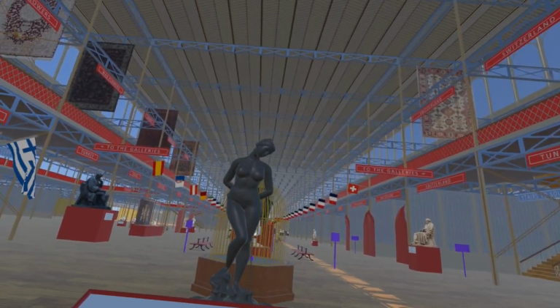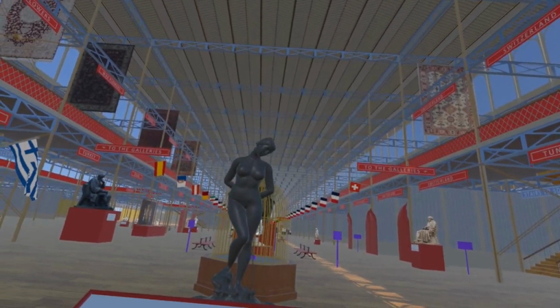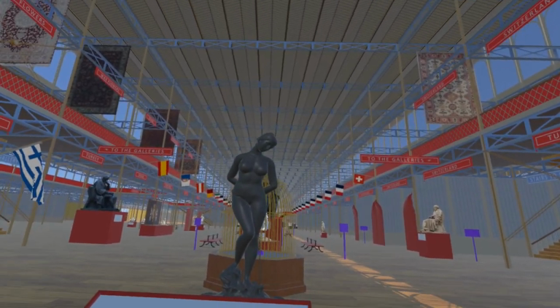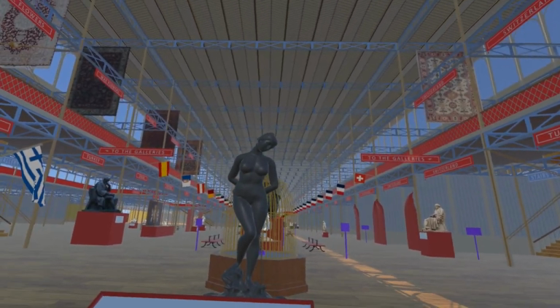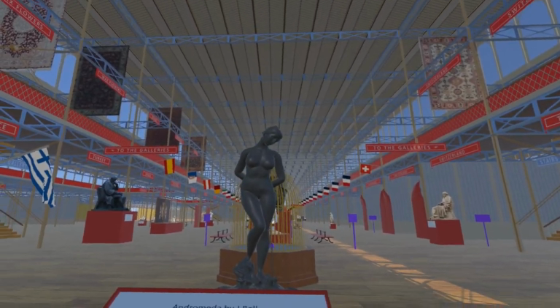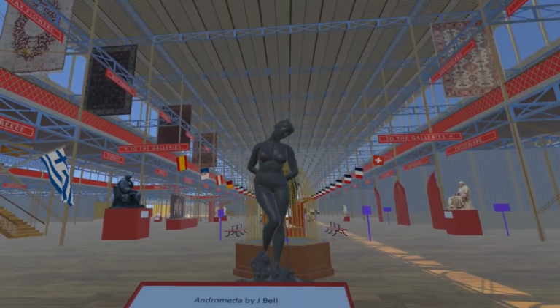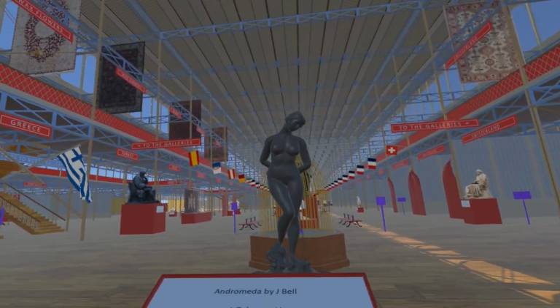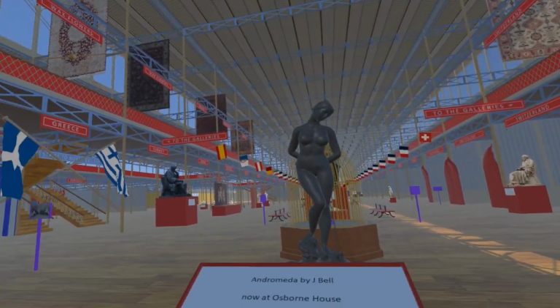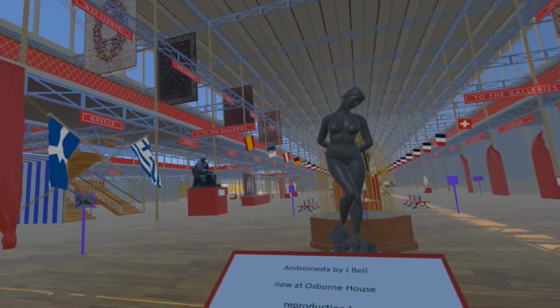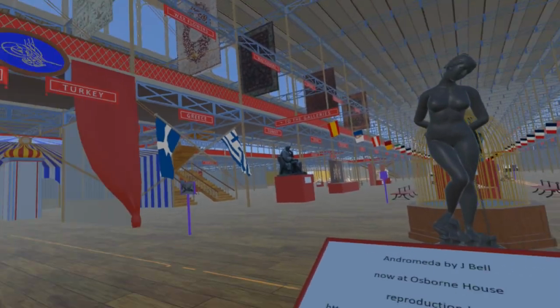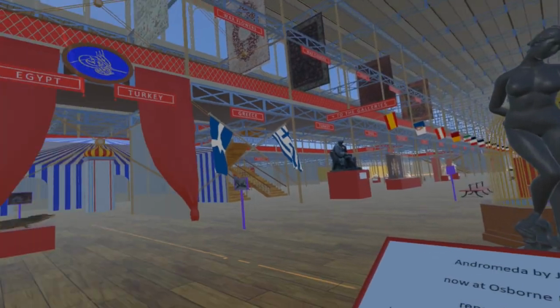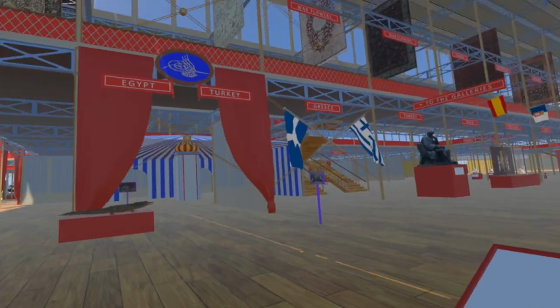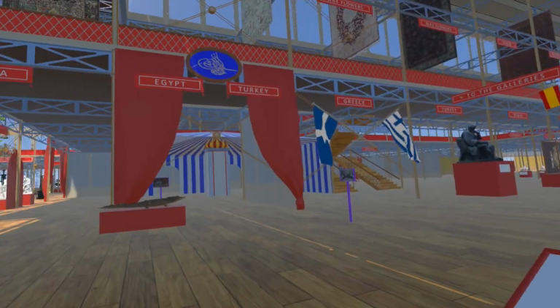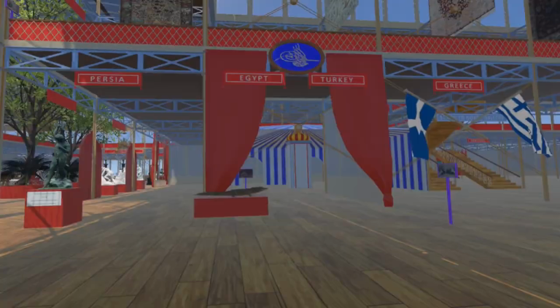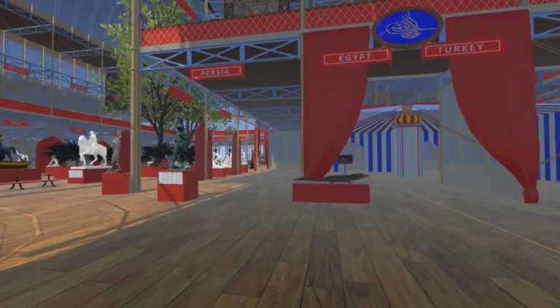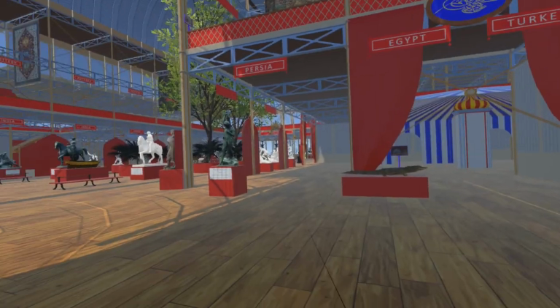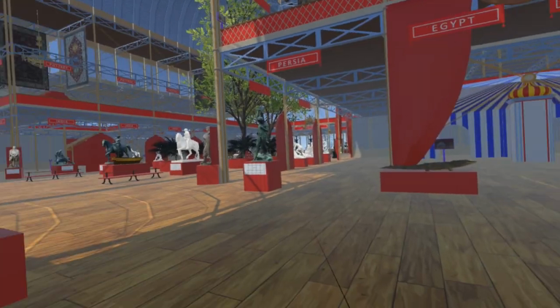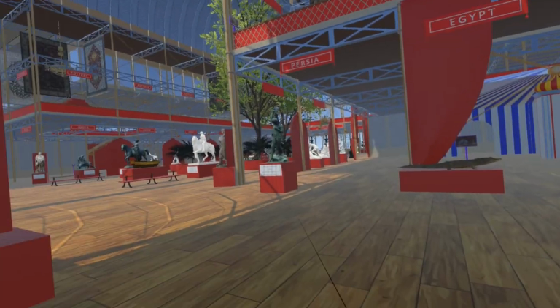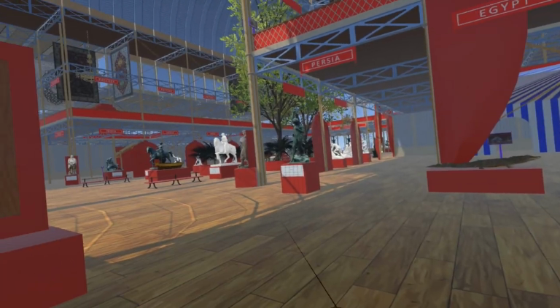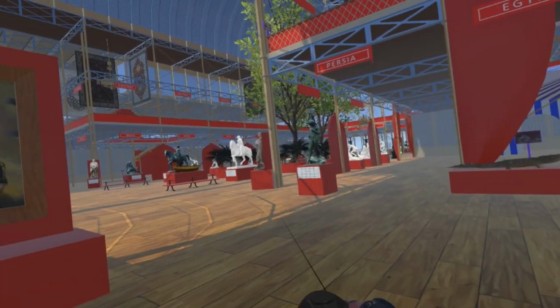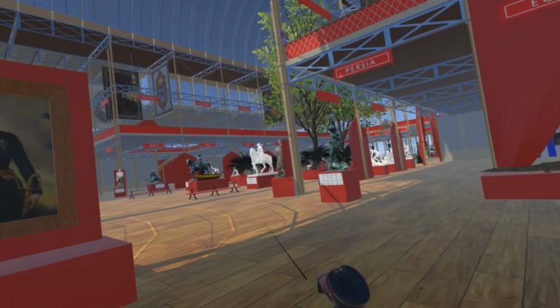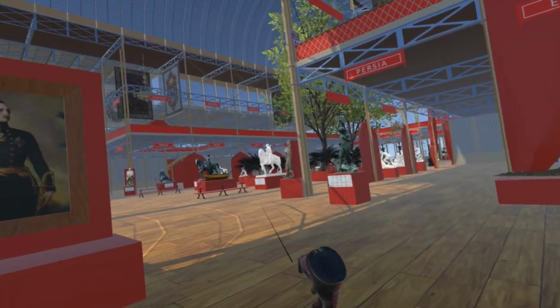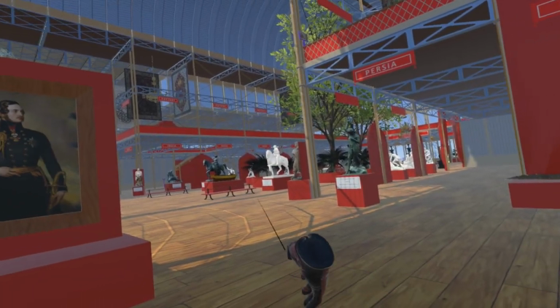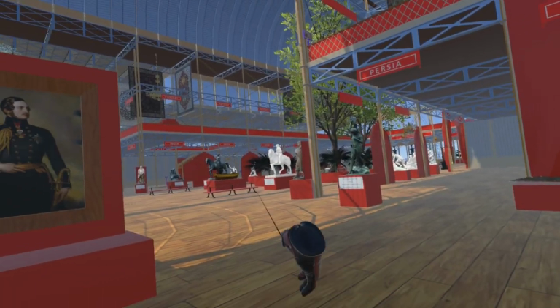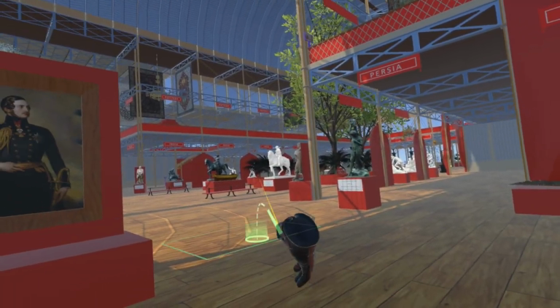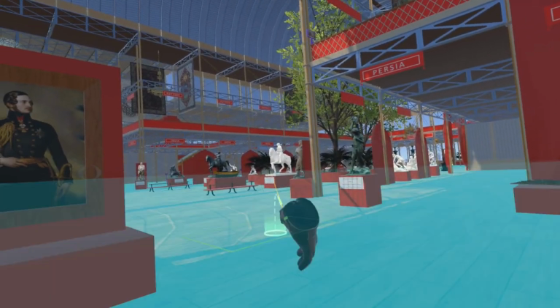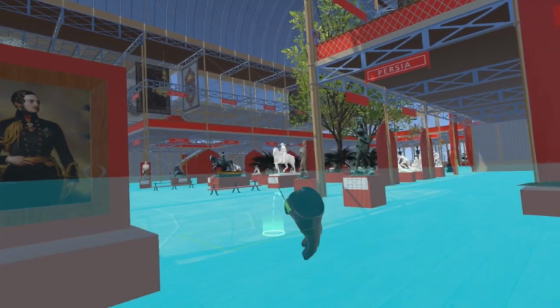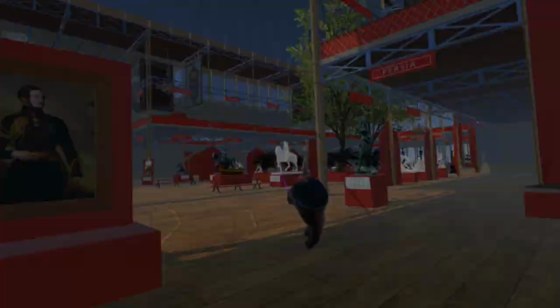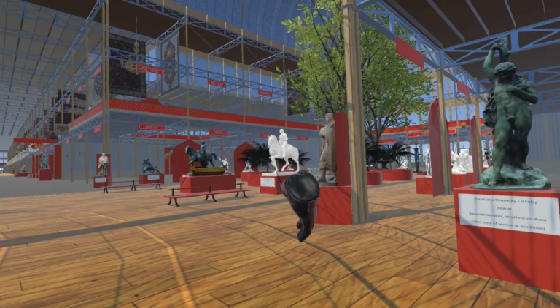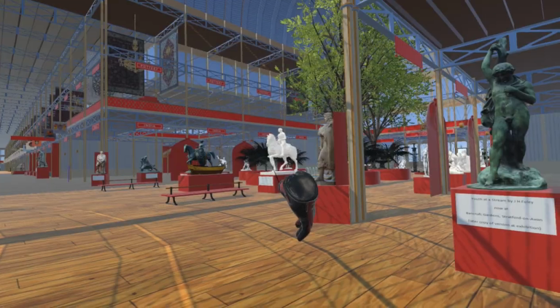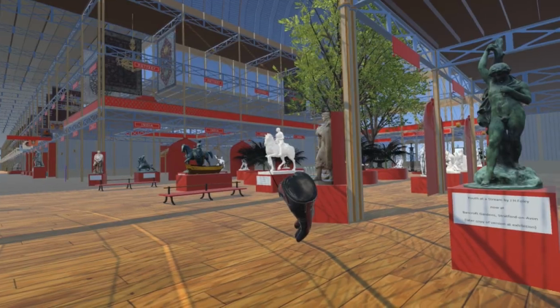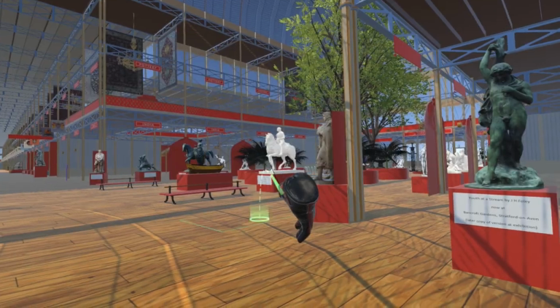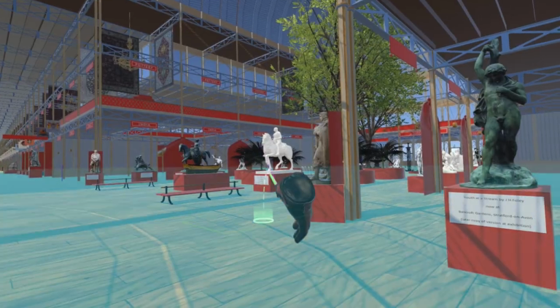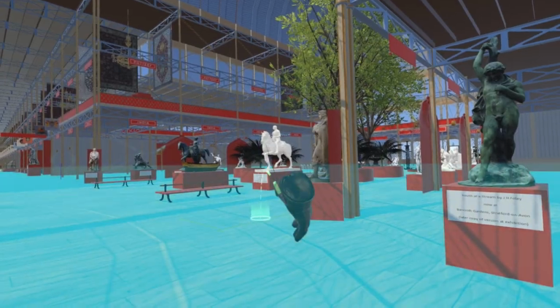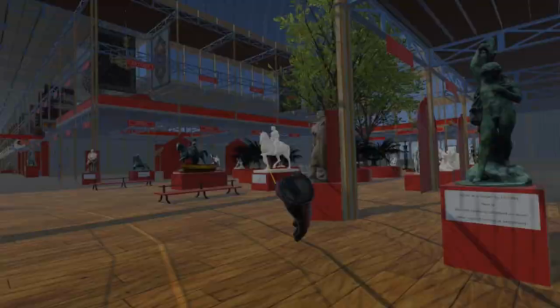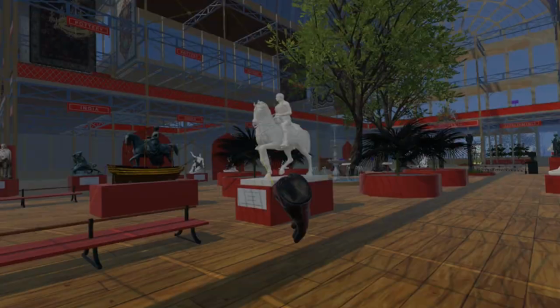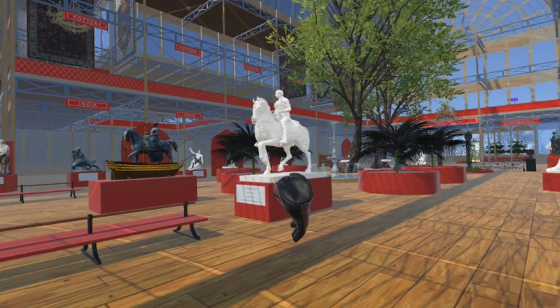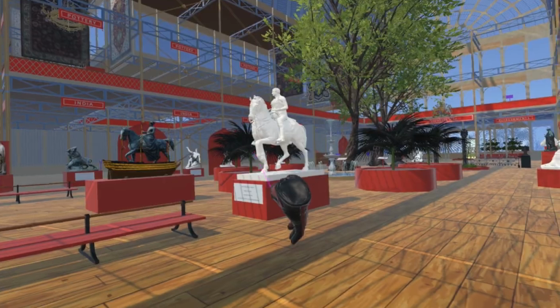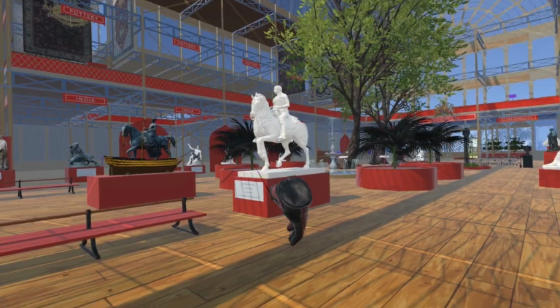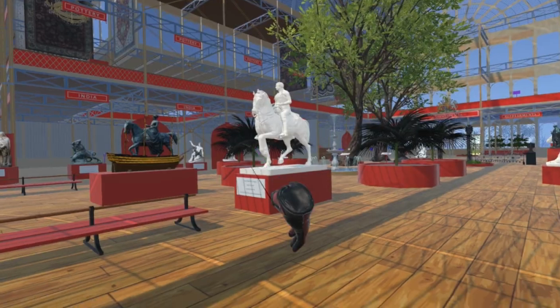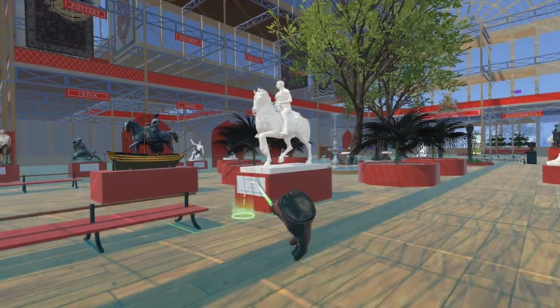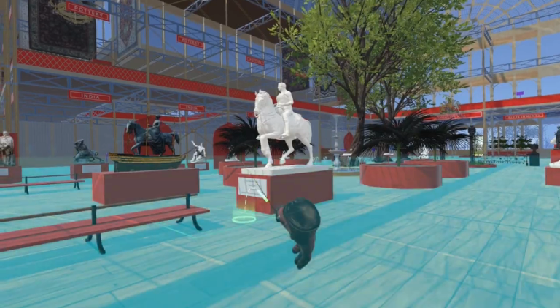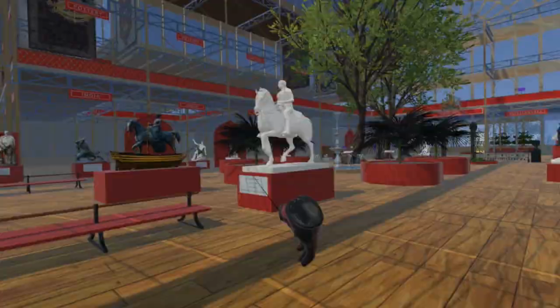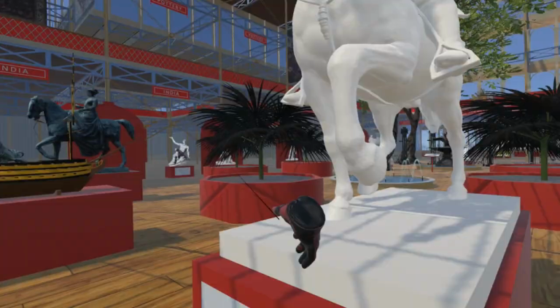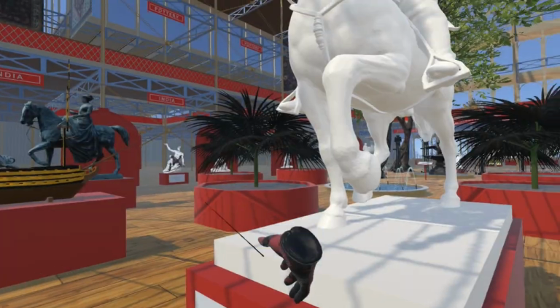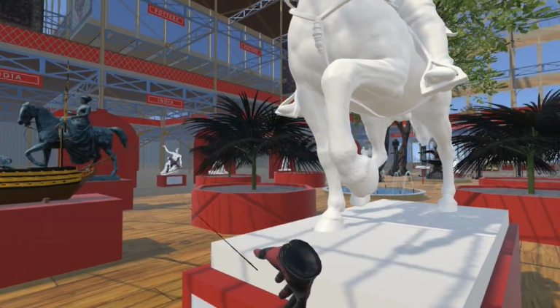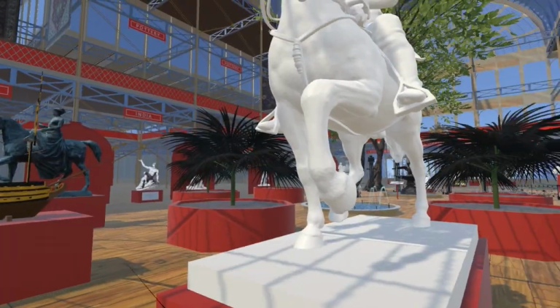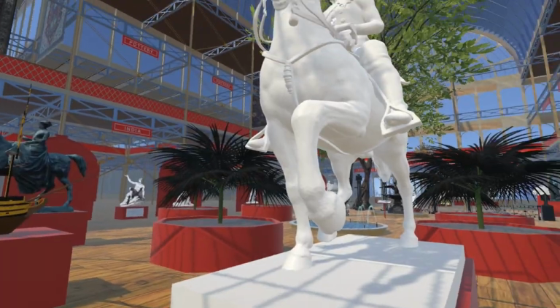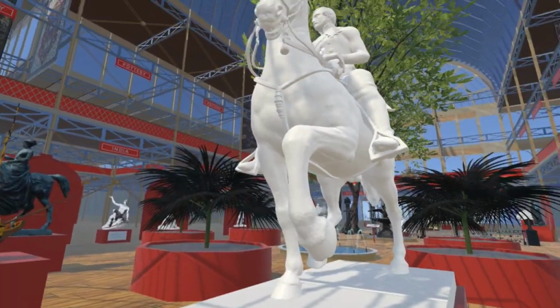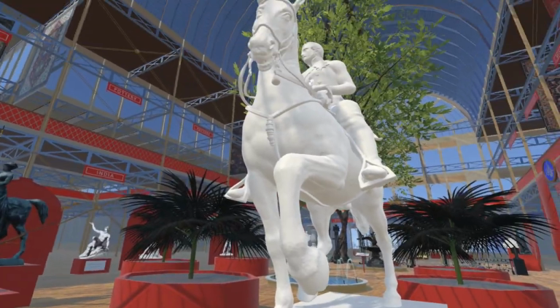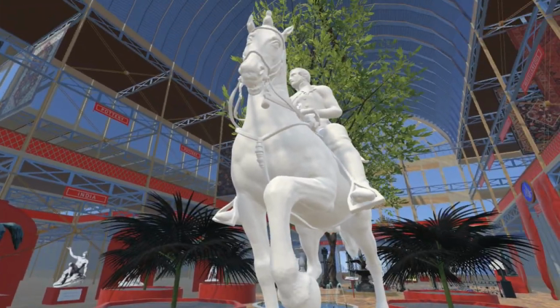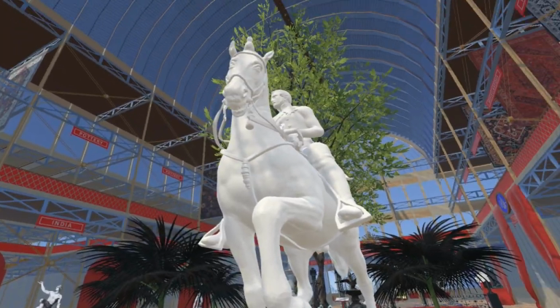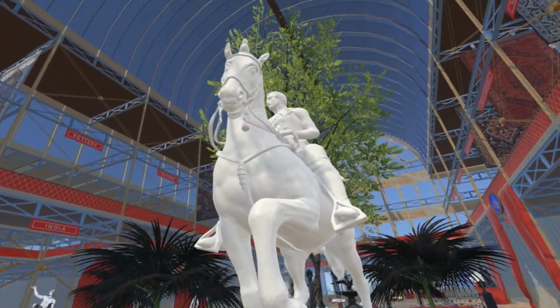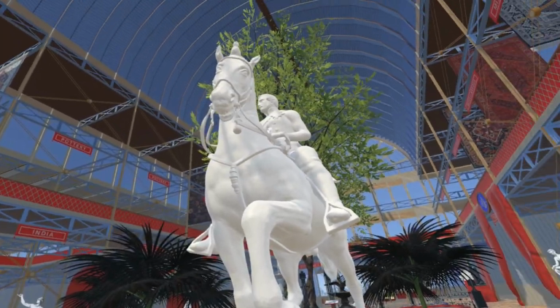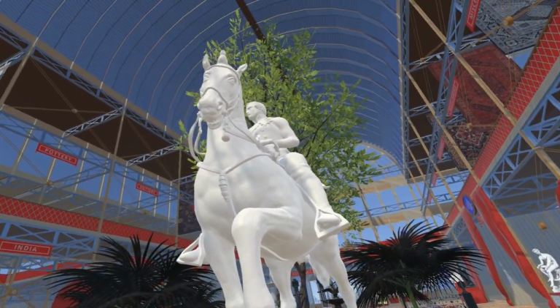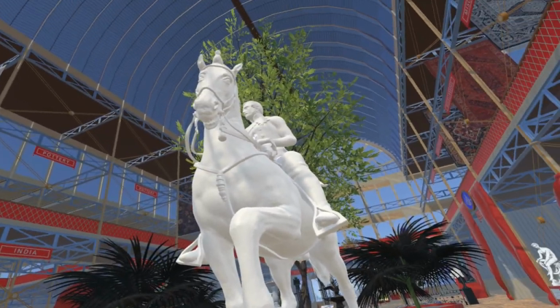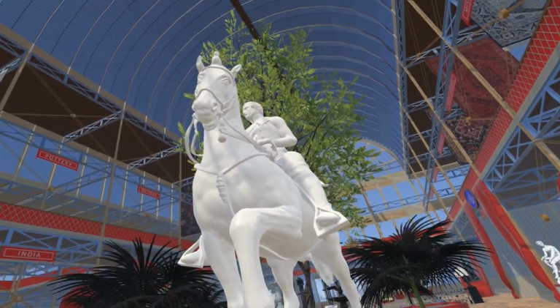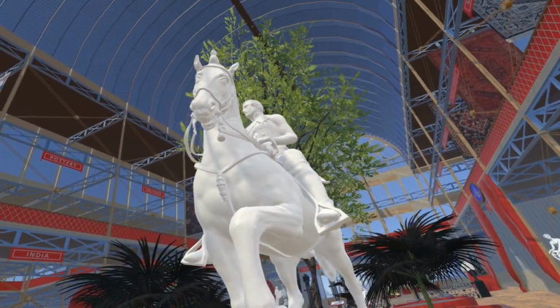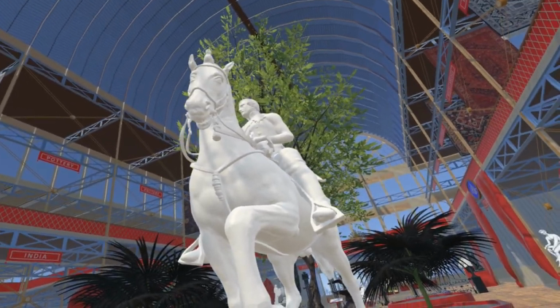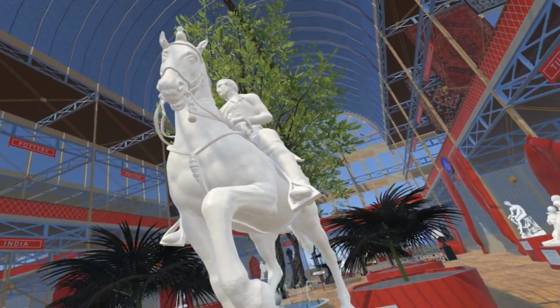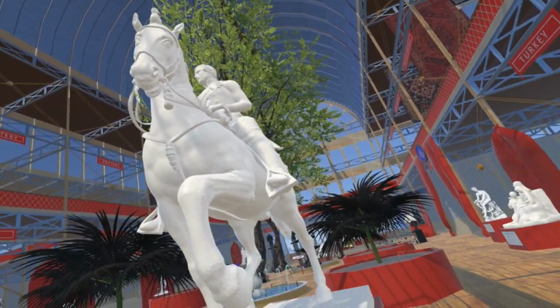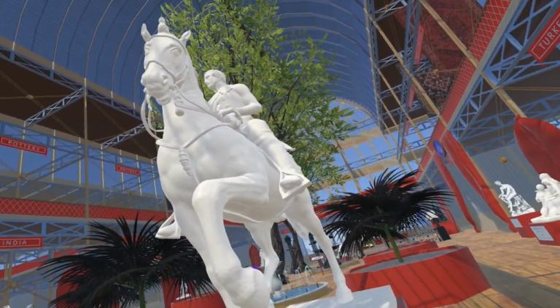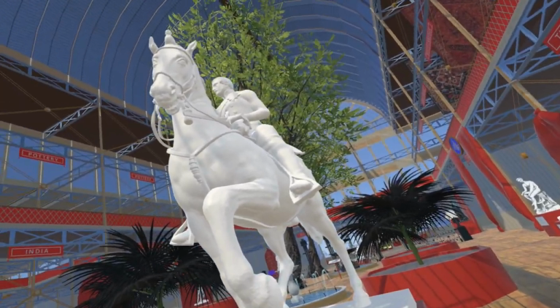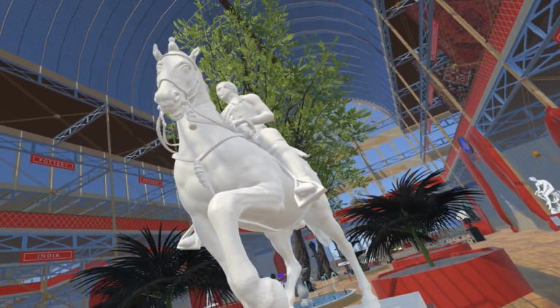Returning to the north side of the transept, we come to another model by Thang Nguyen: the equestrian statue of Prince Albert by James Wyatt.